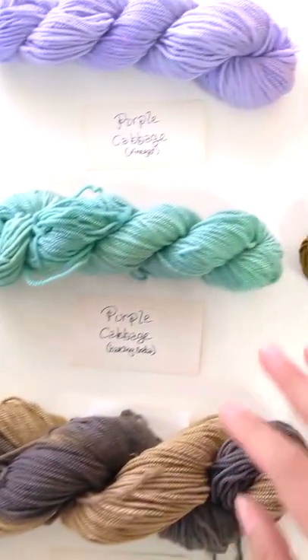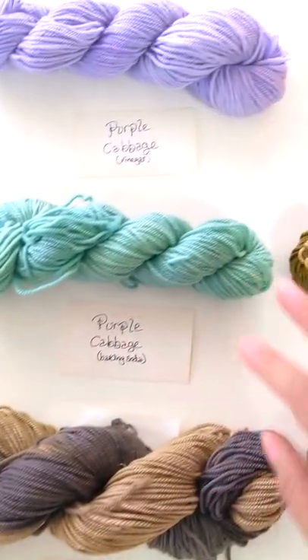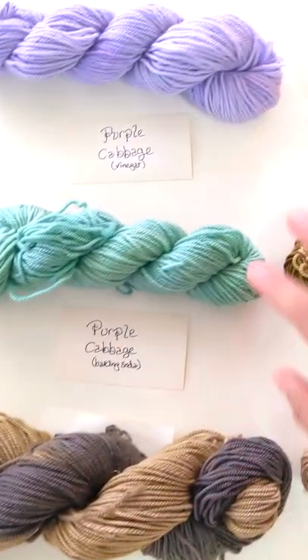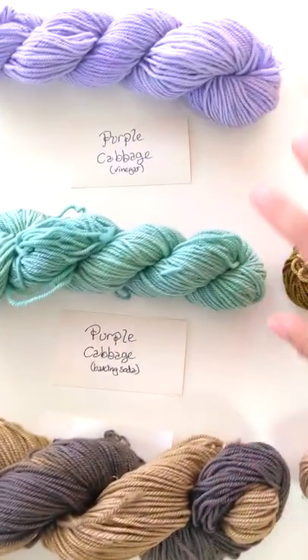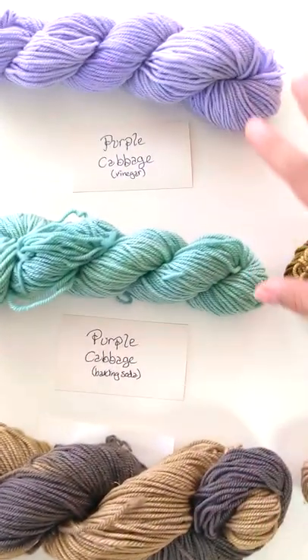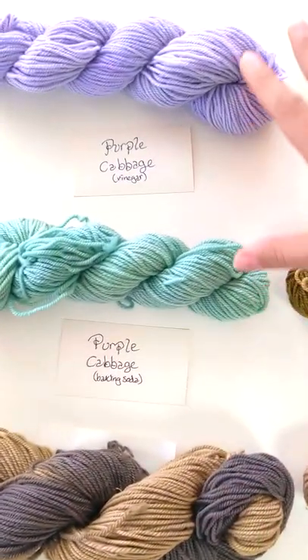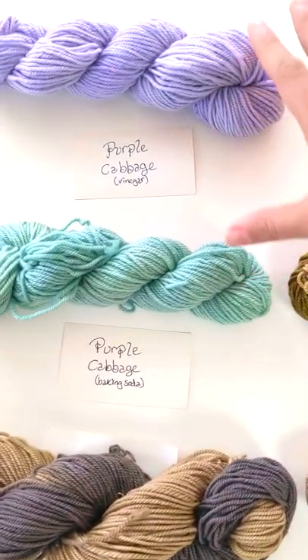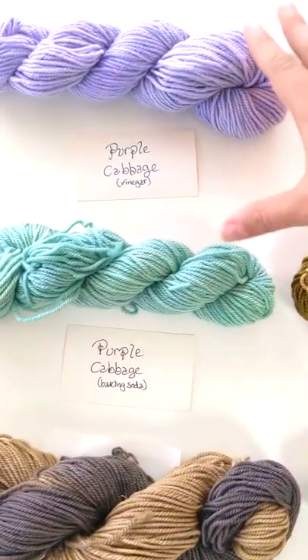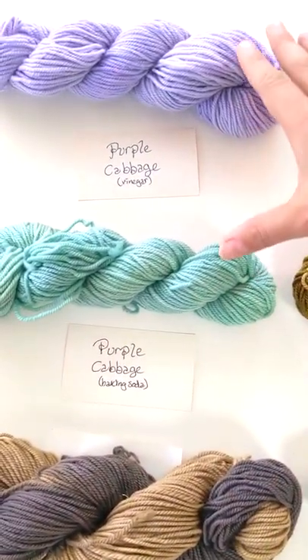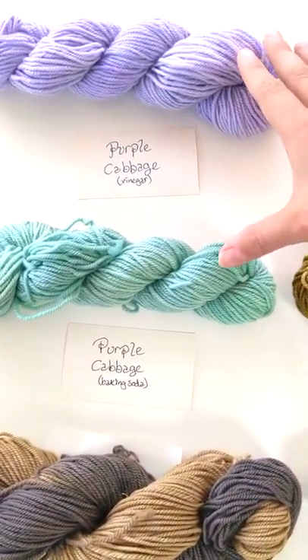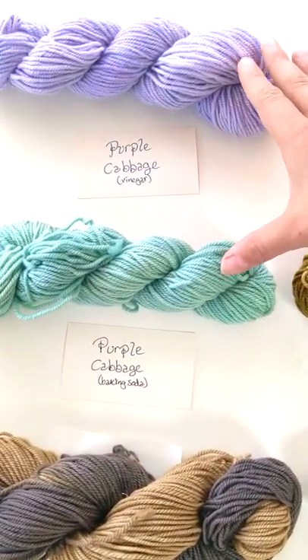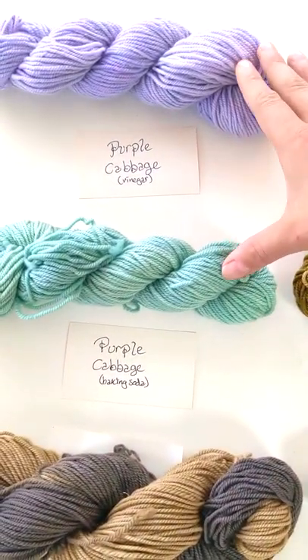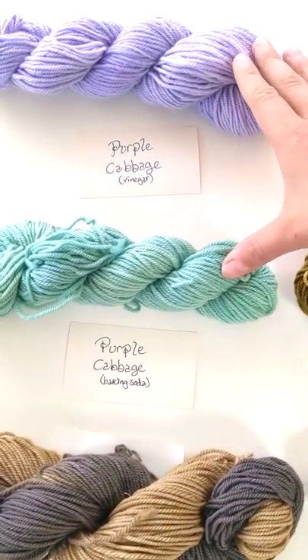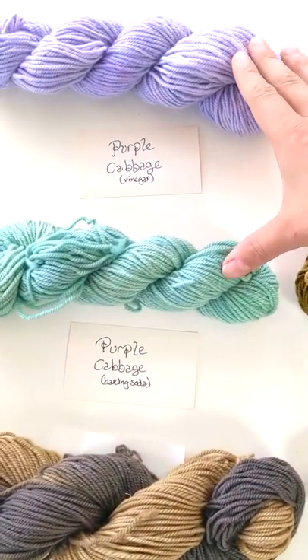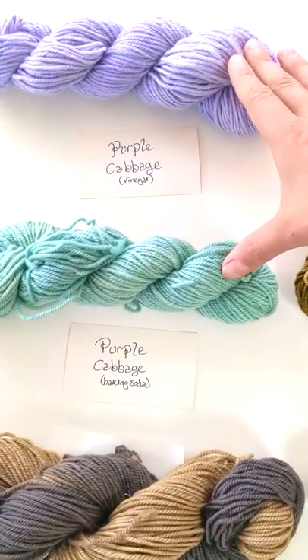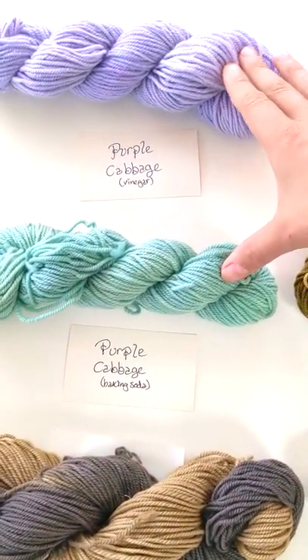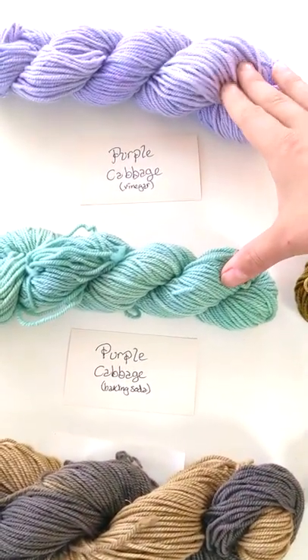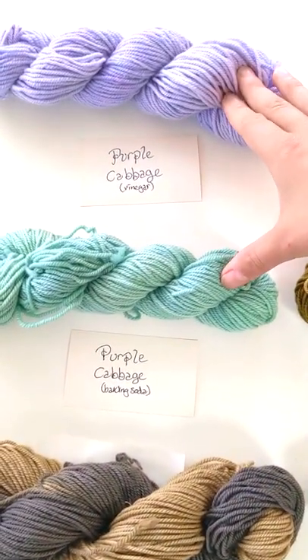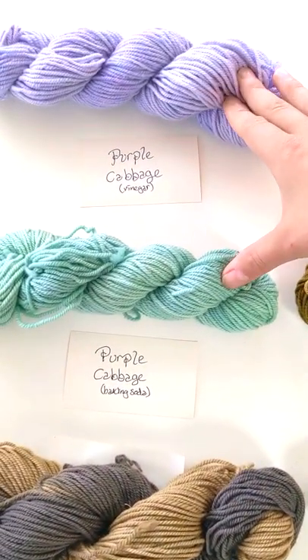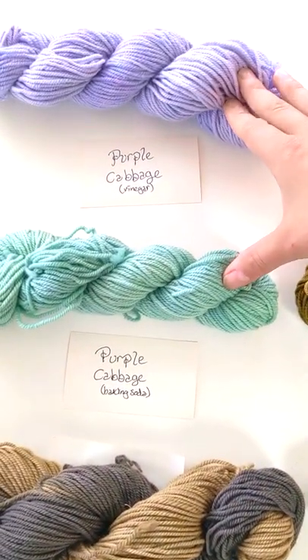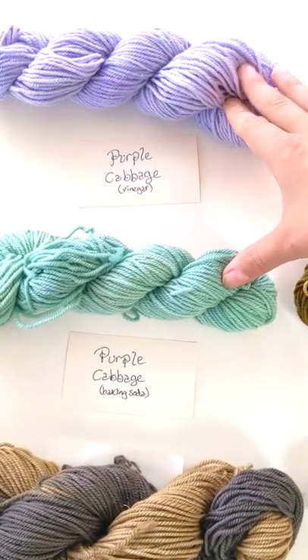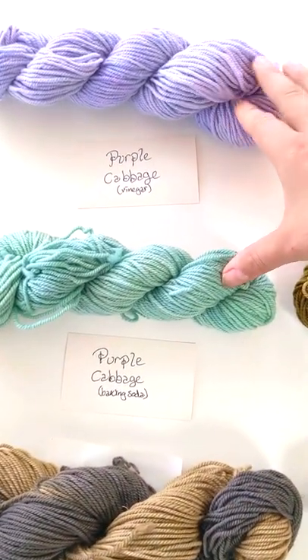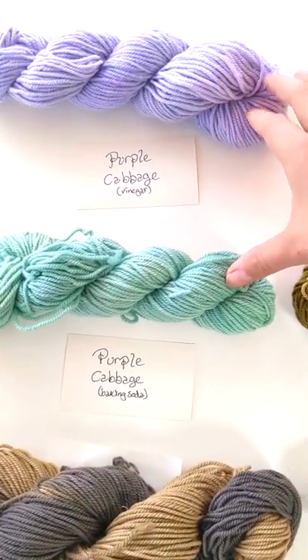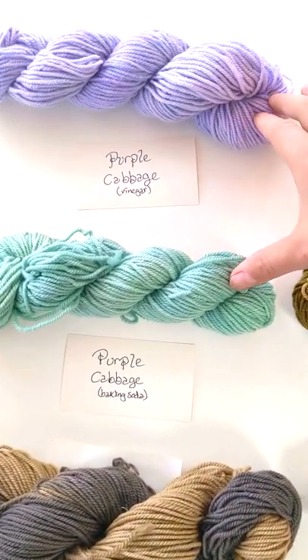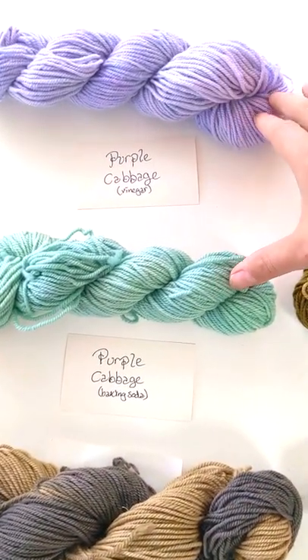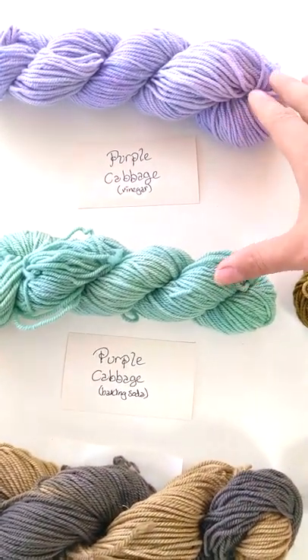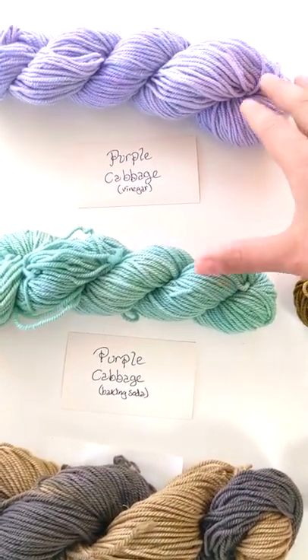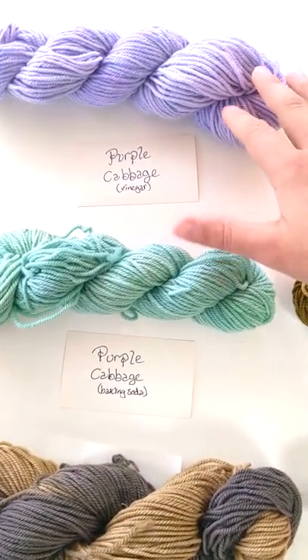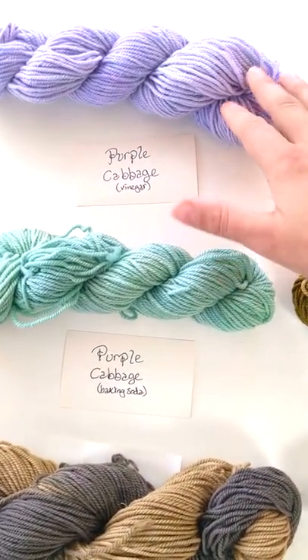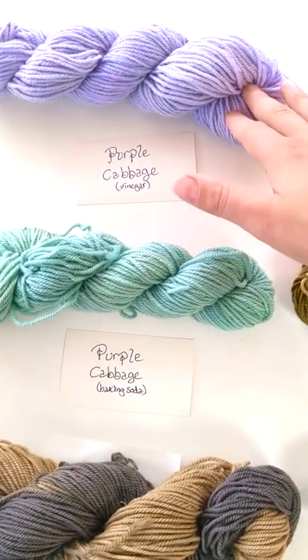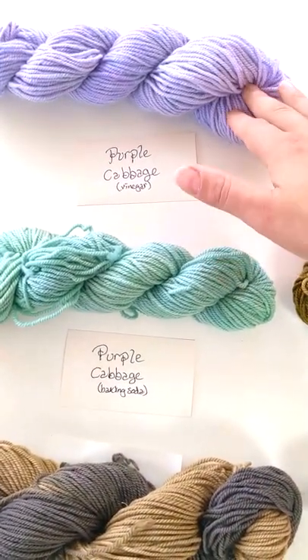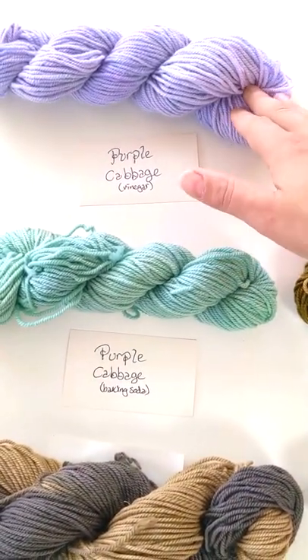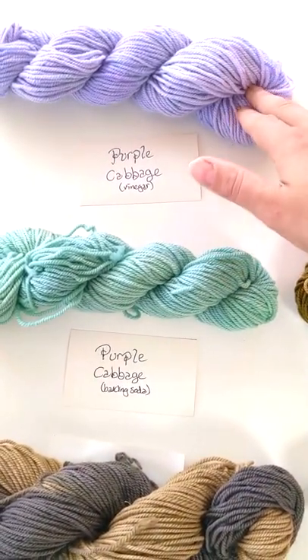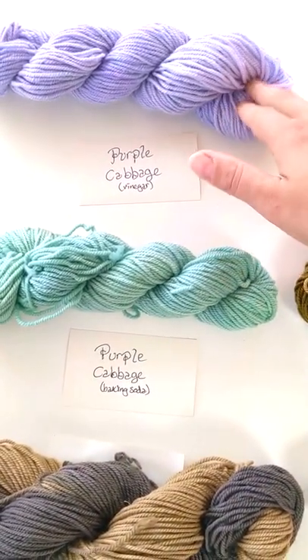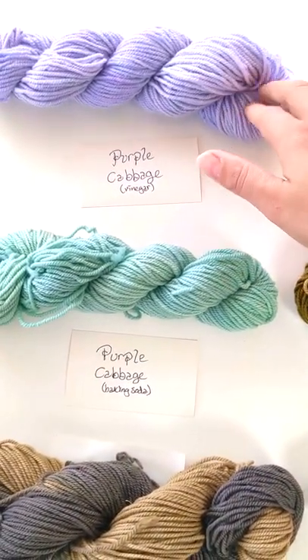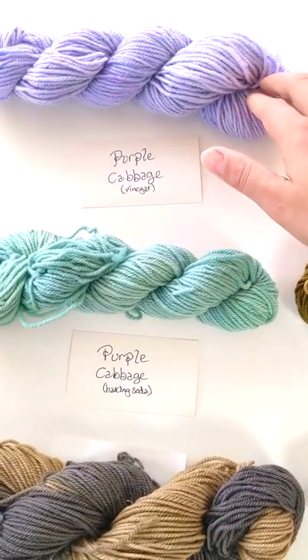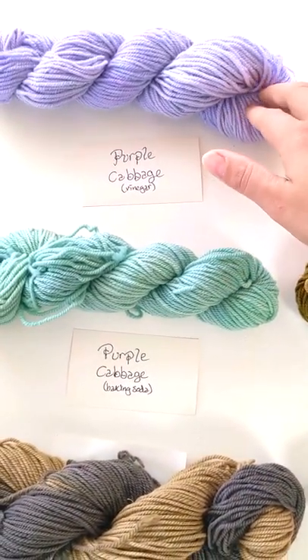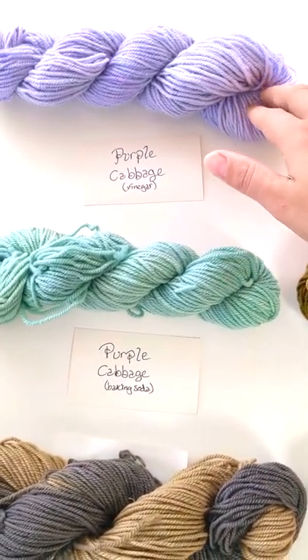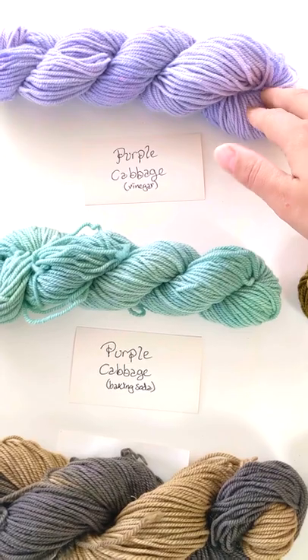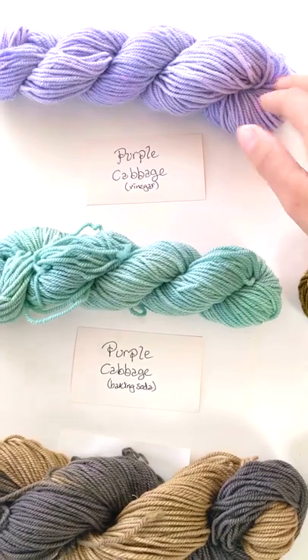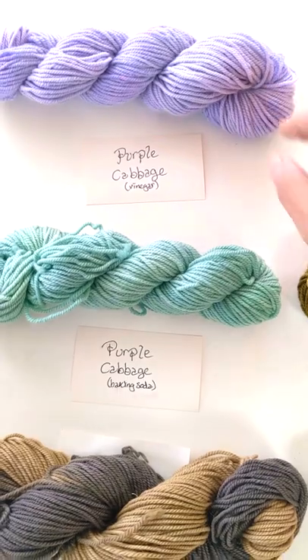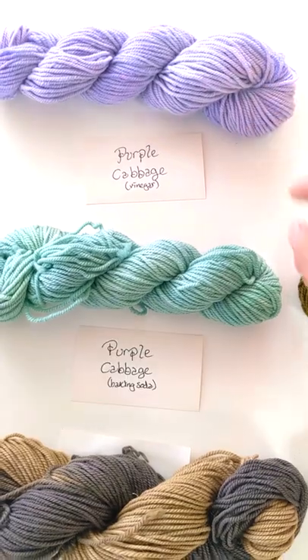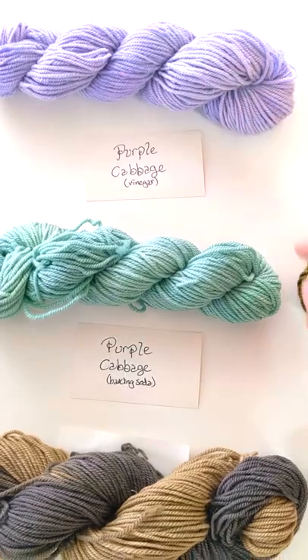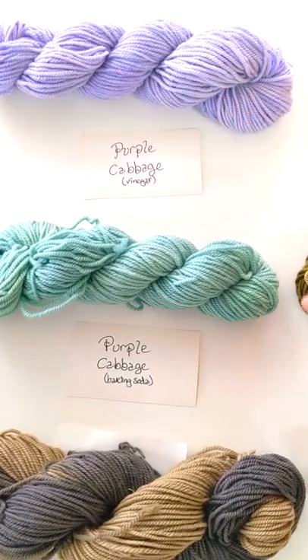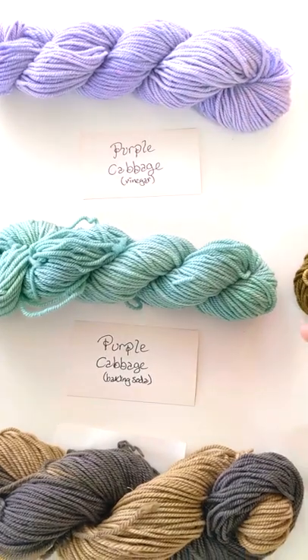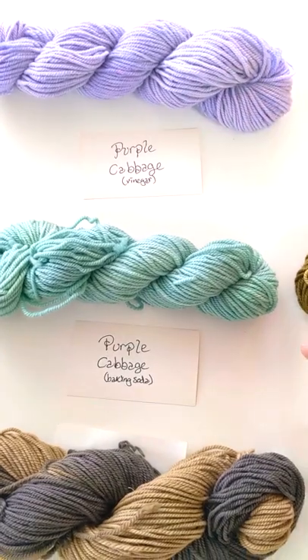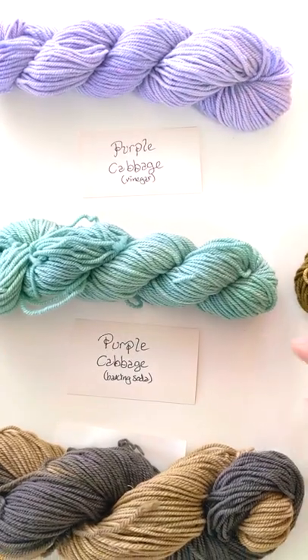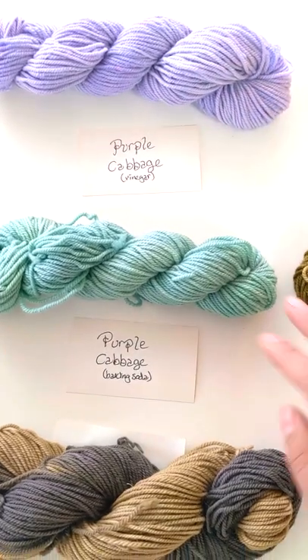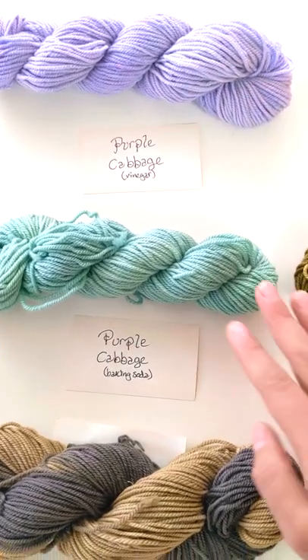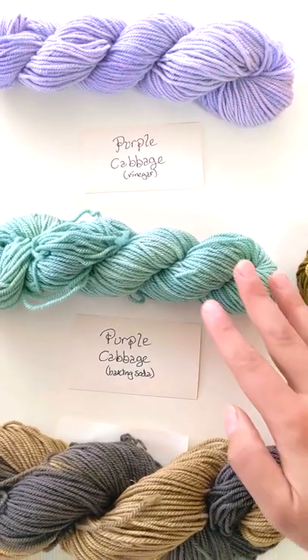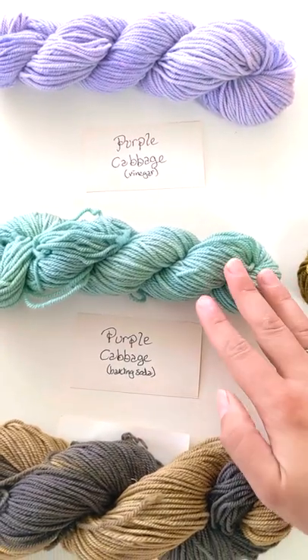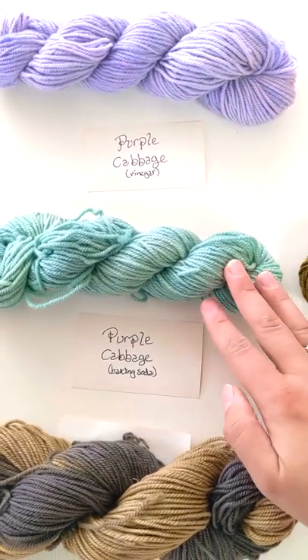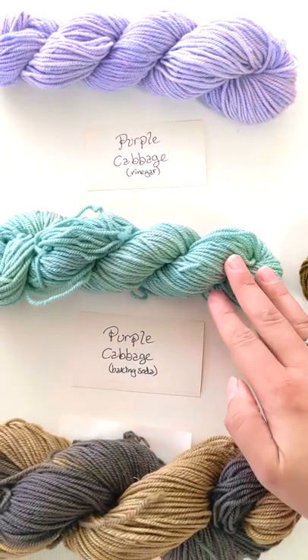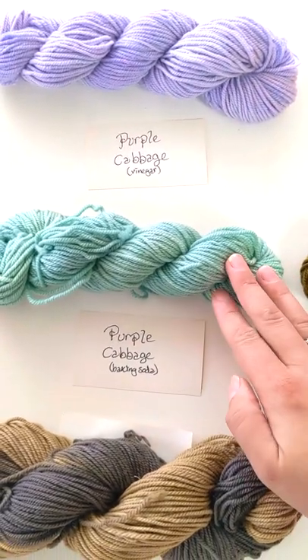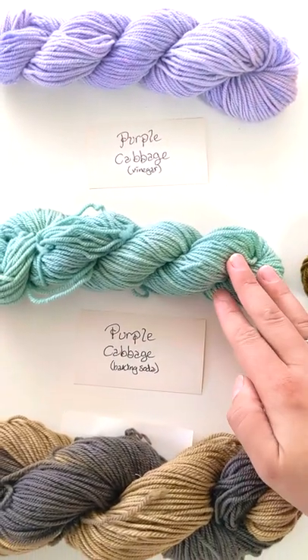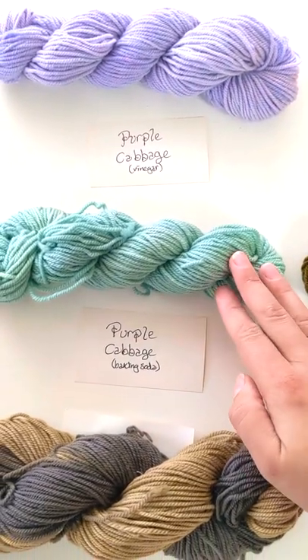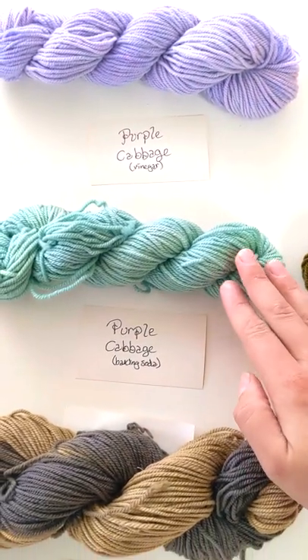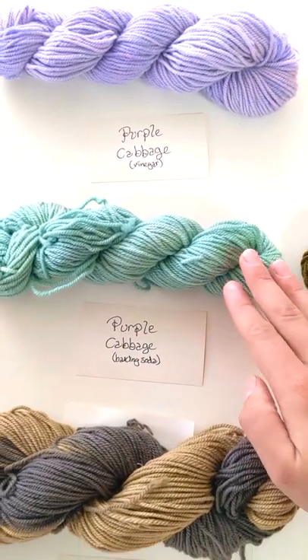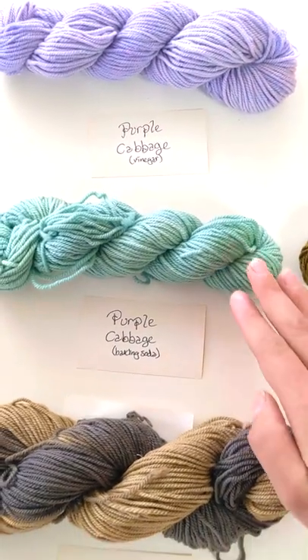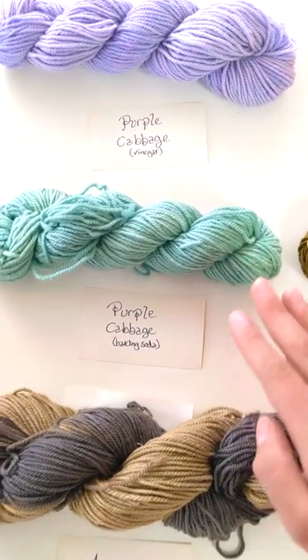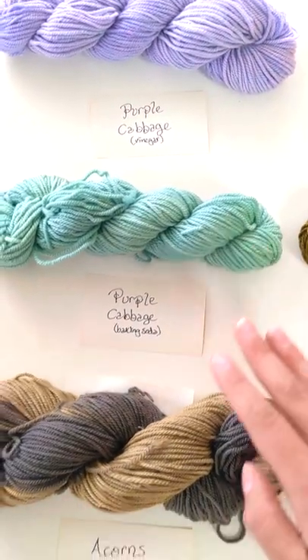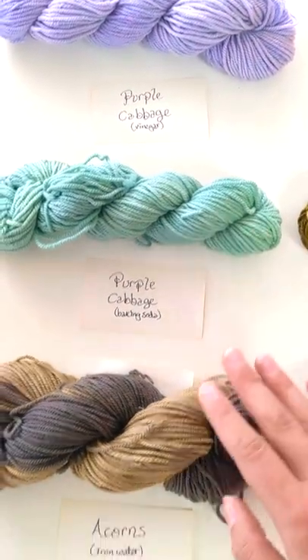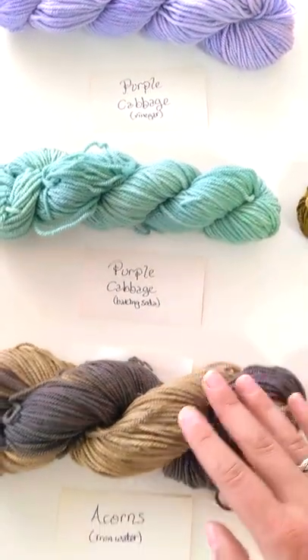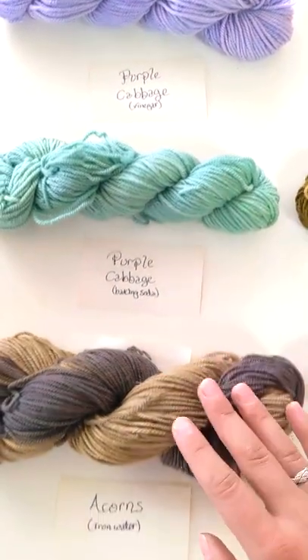Then we have two different versions of purple cabbage — one that was treated with white vinegar, and one with baking soda.